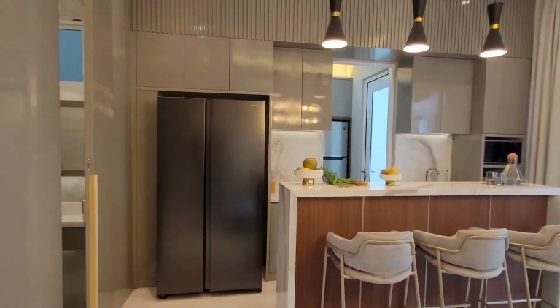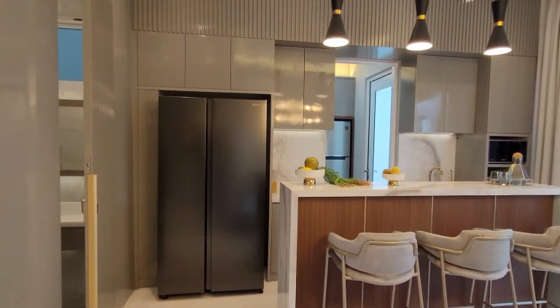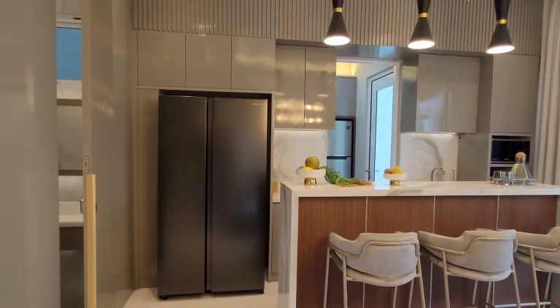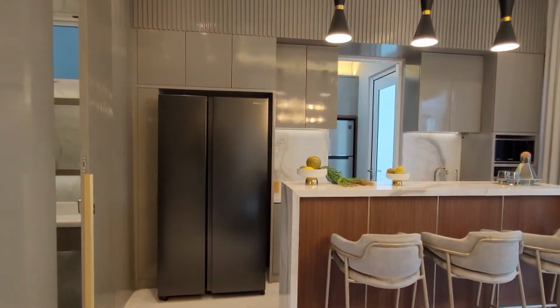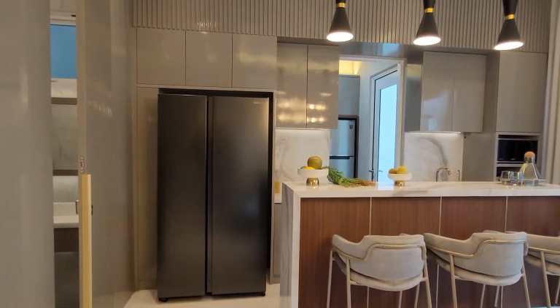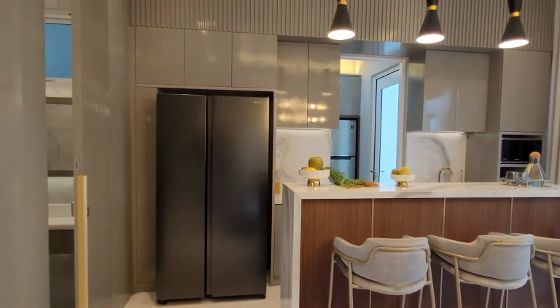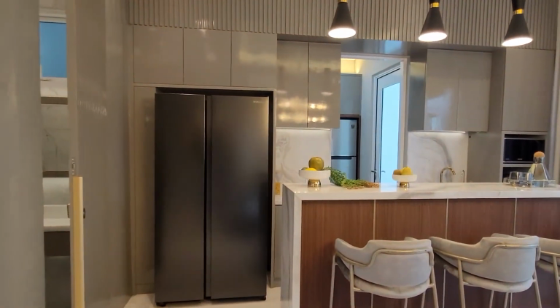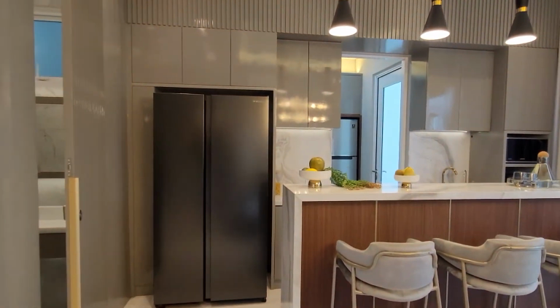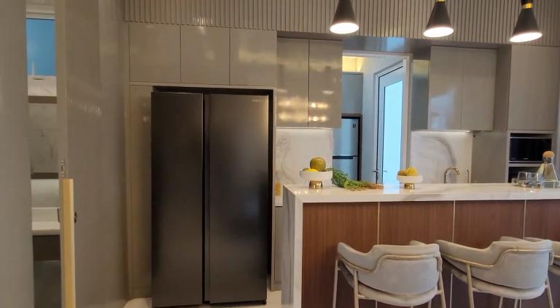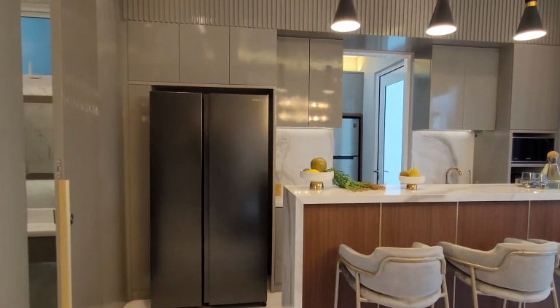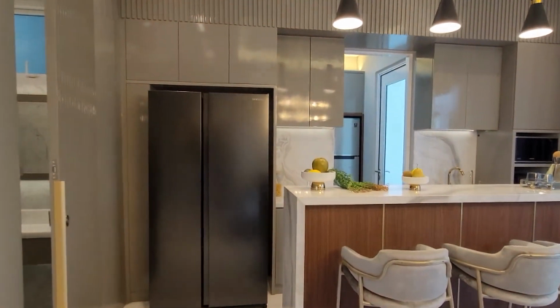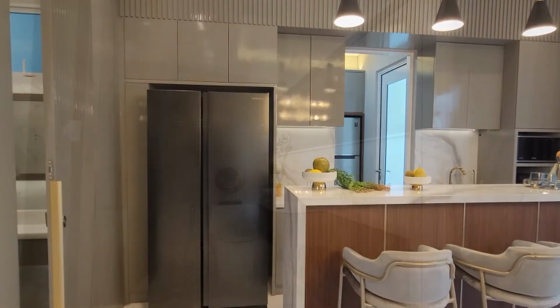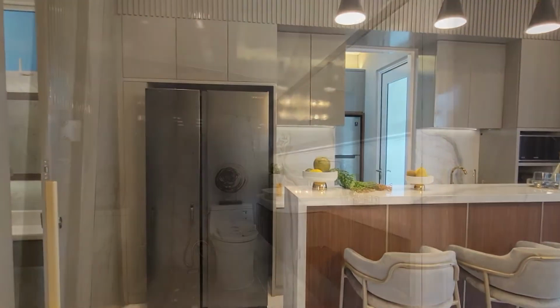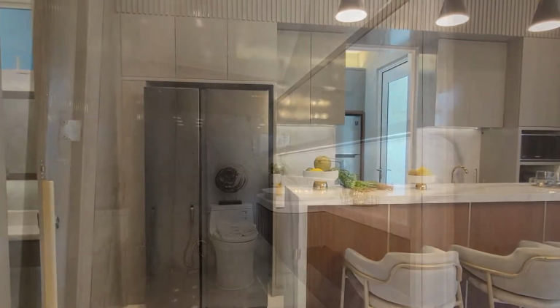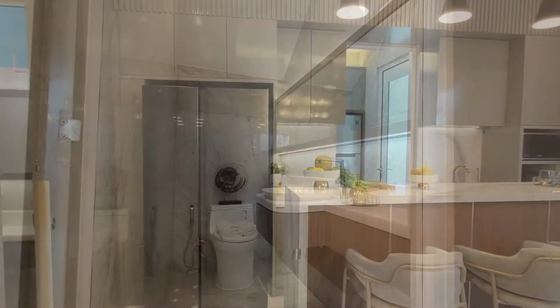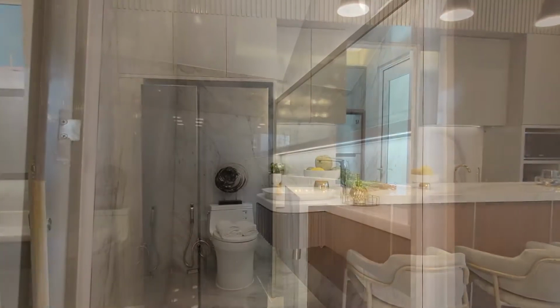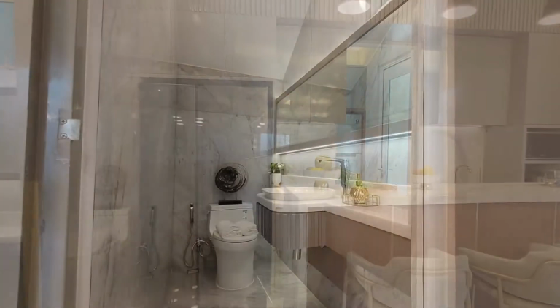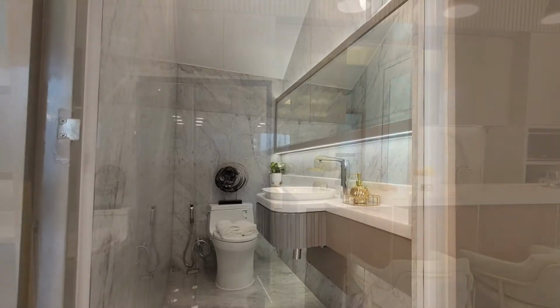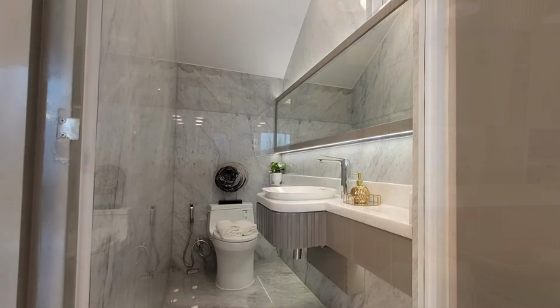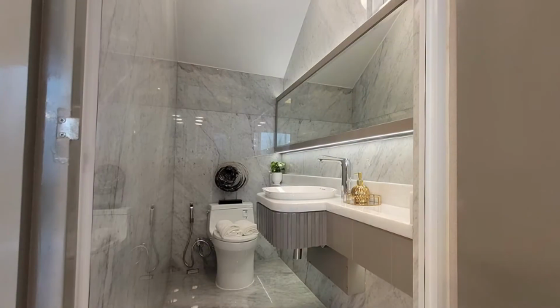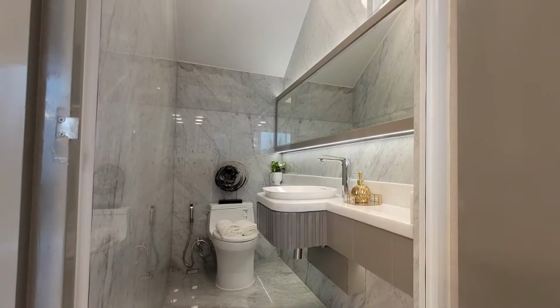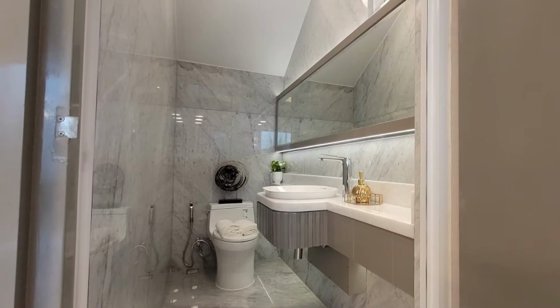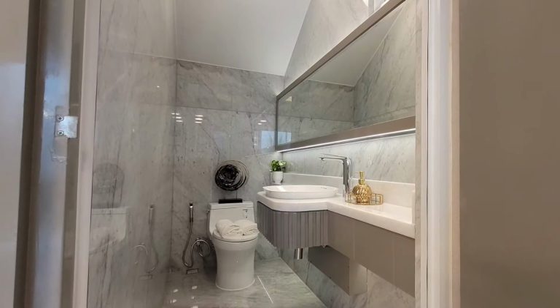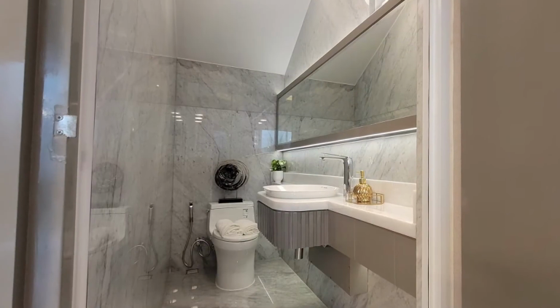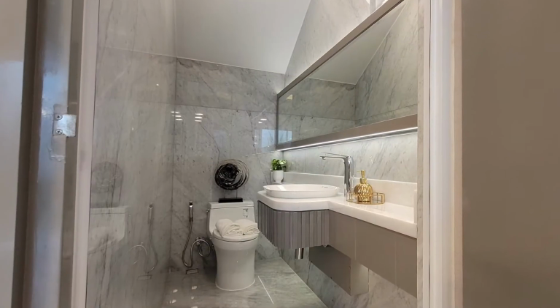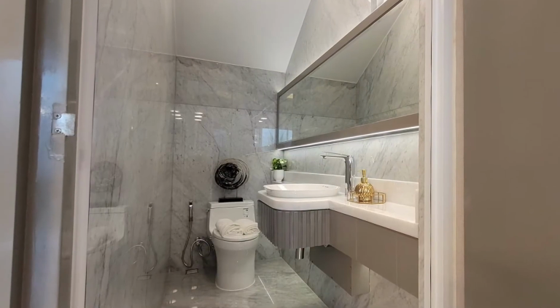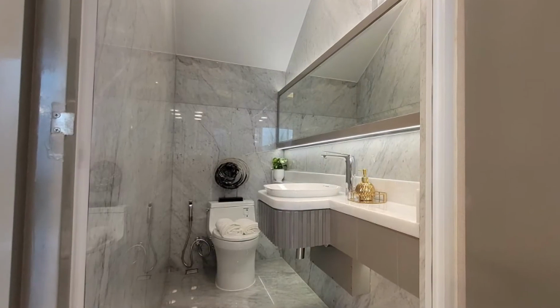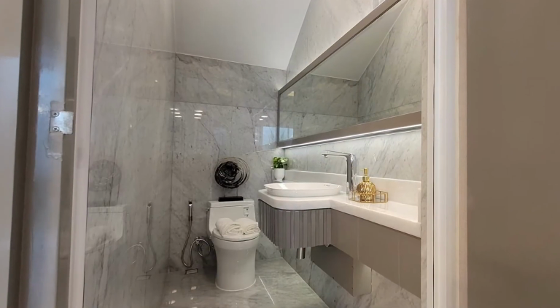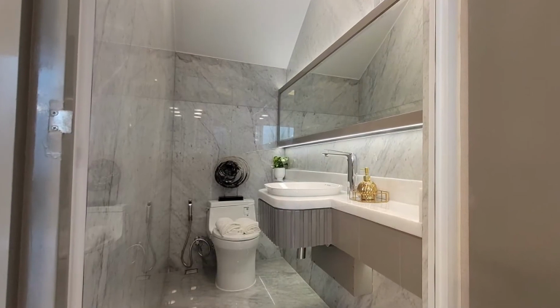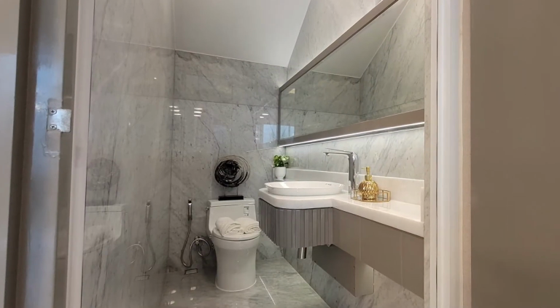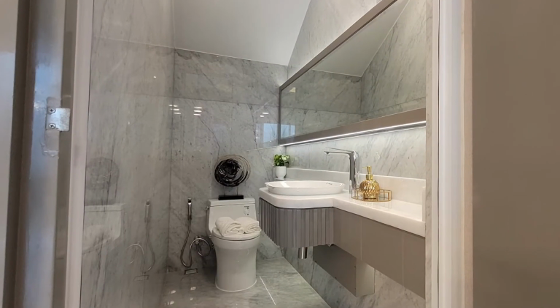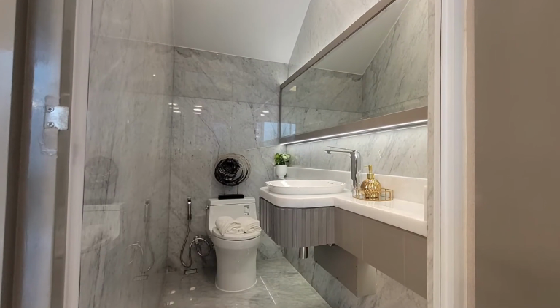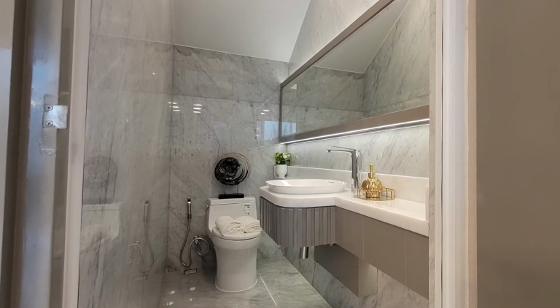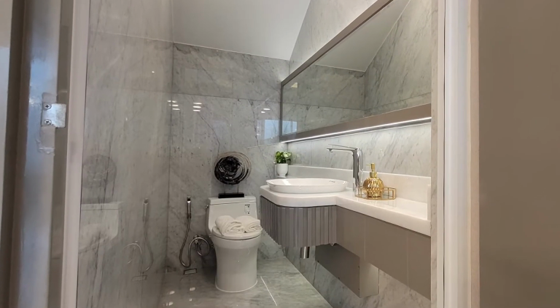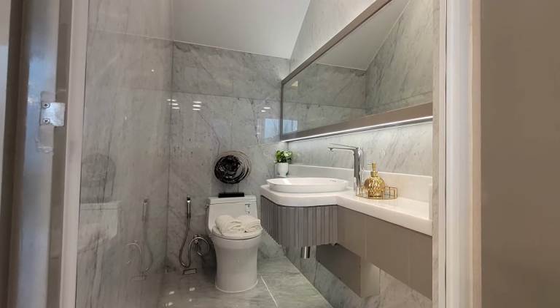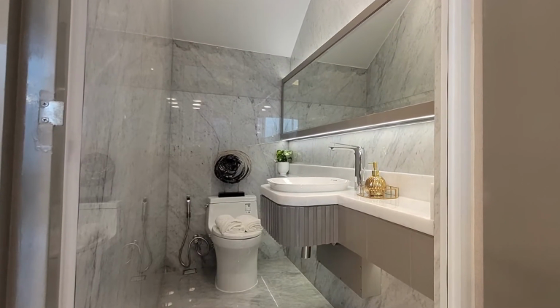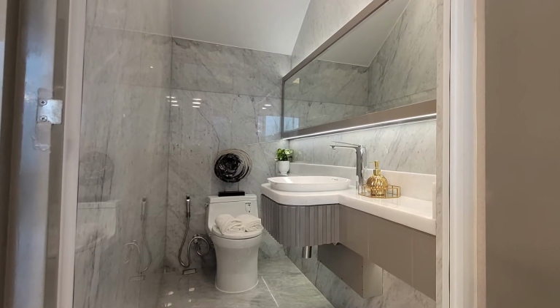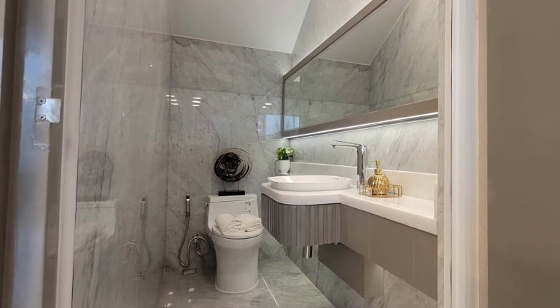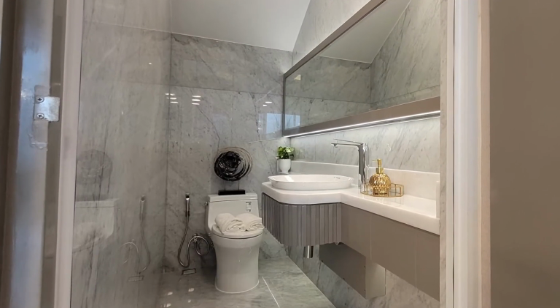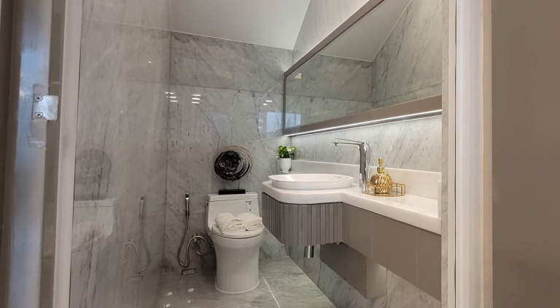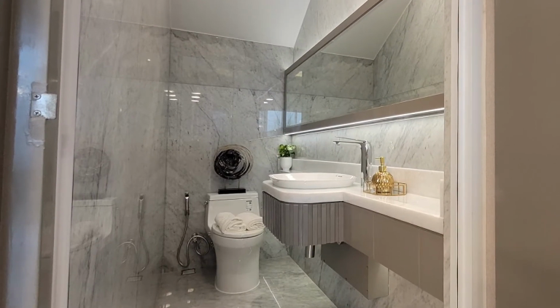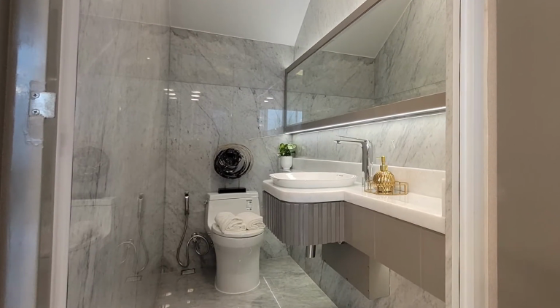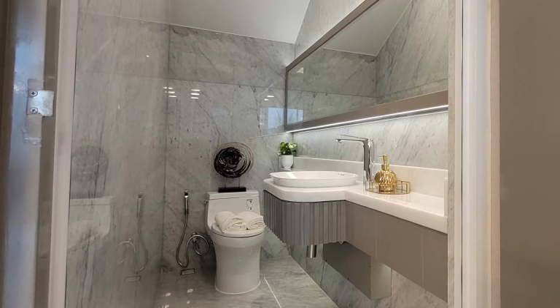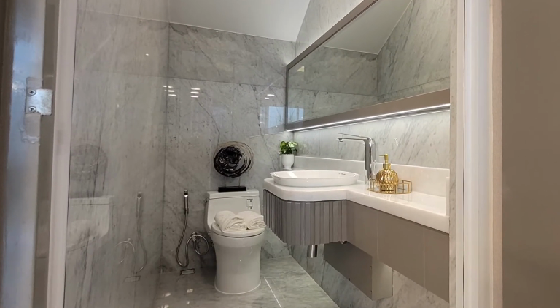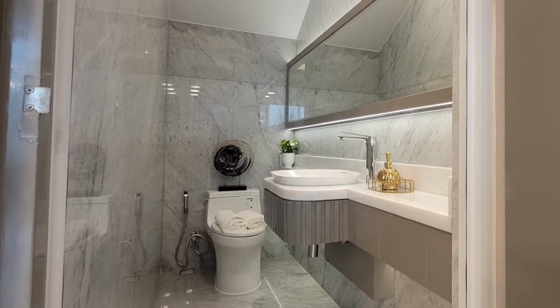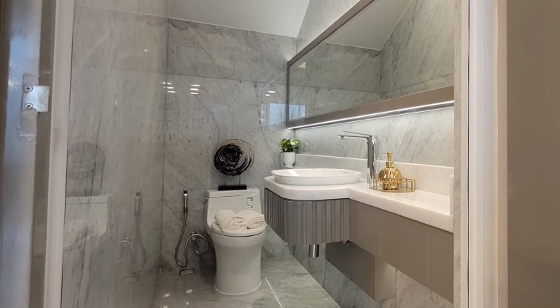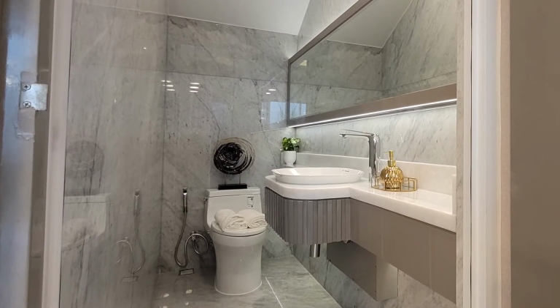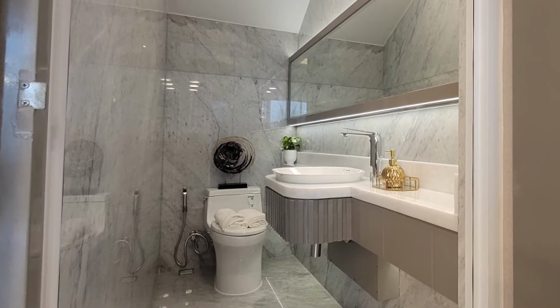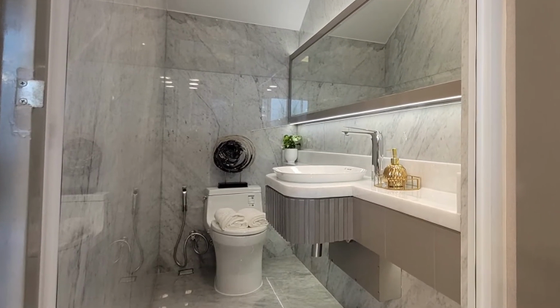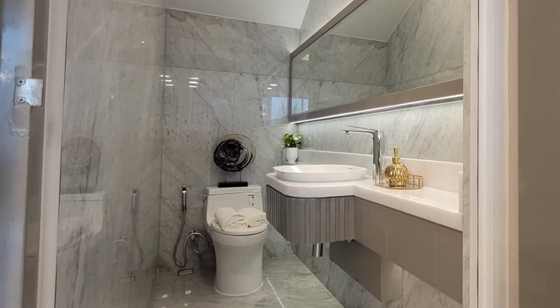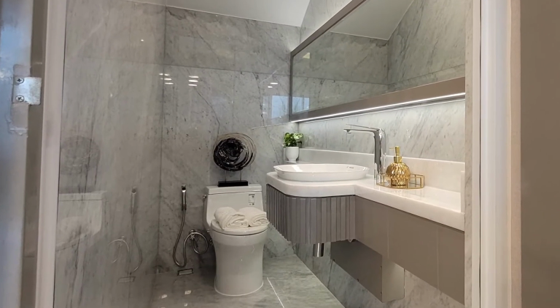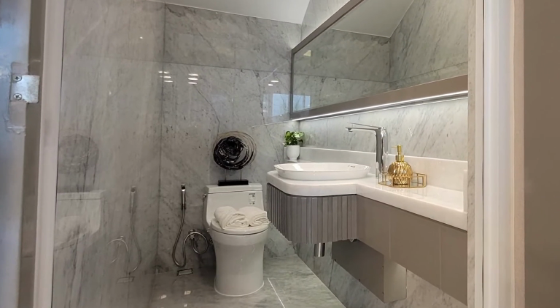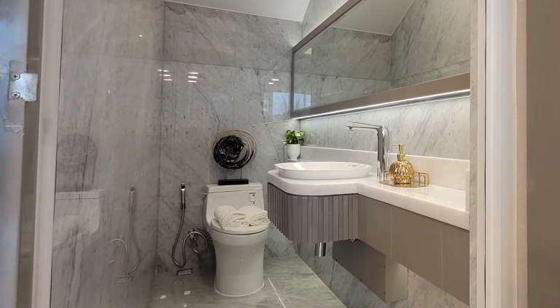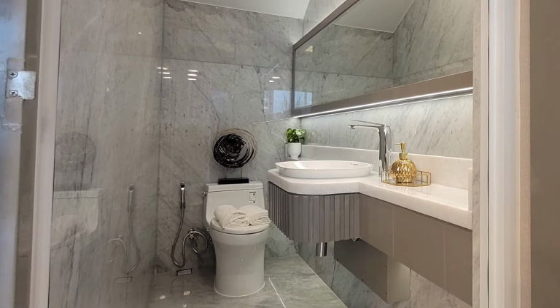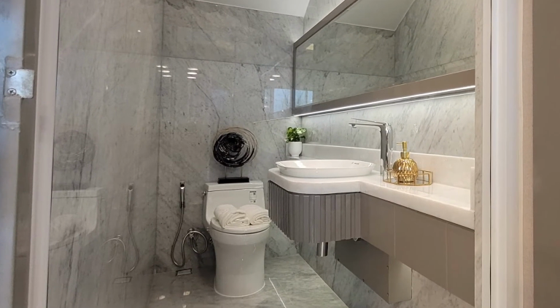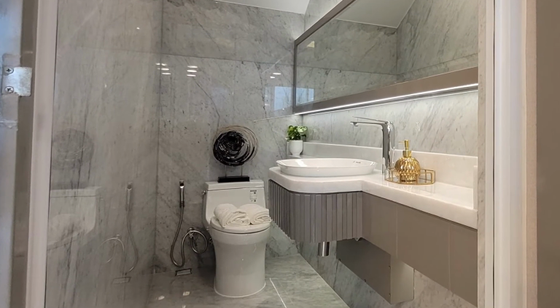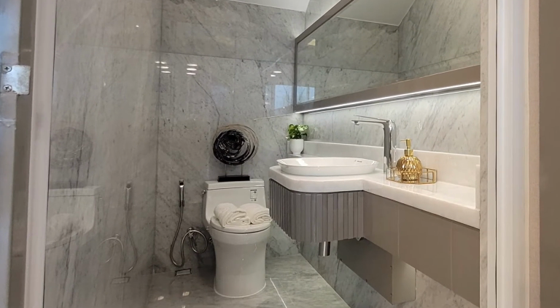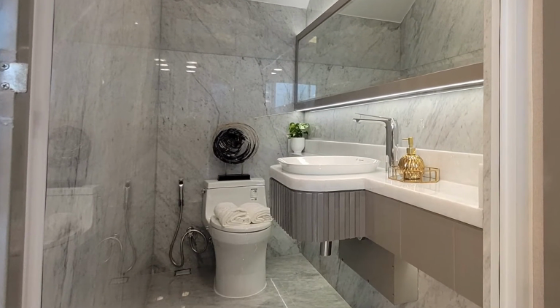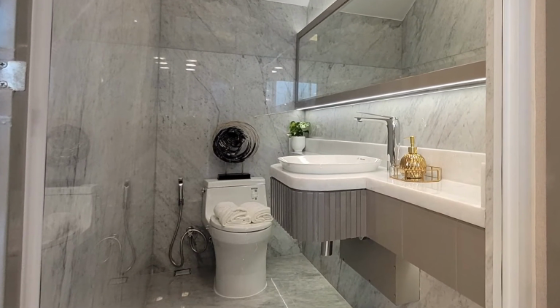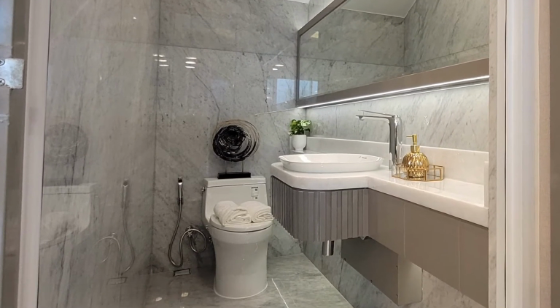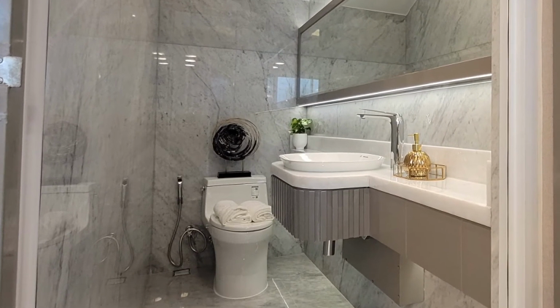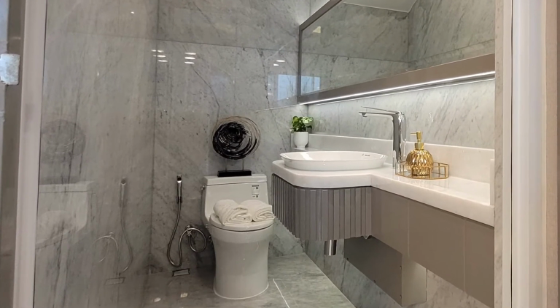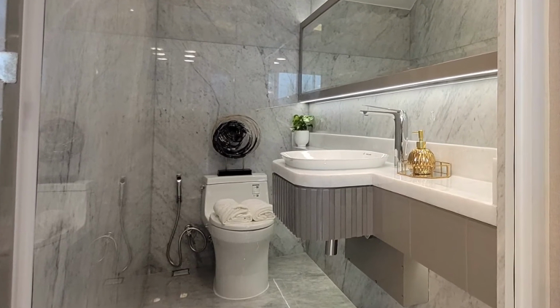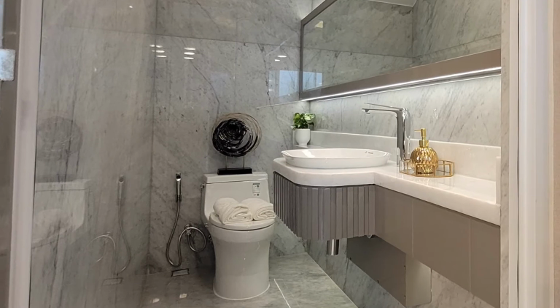Ini dia dapur bersihnya. Dan kamar mandi yang terletak di bawah tangga.